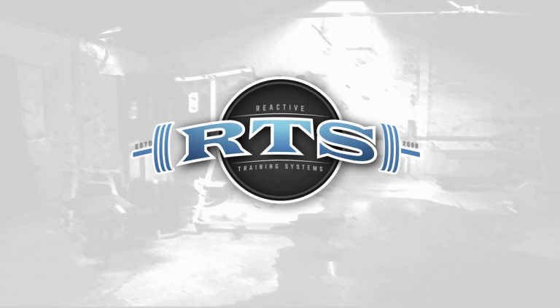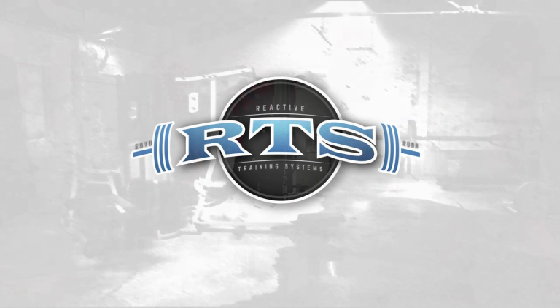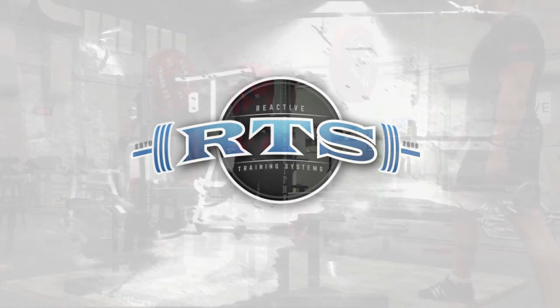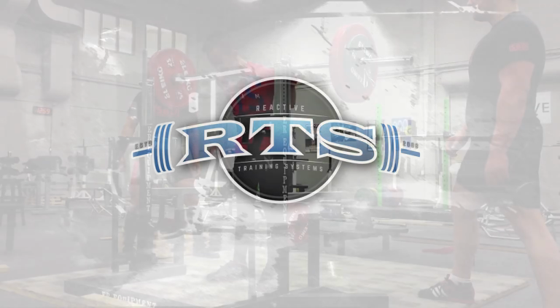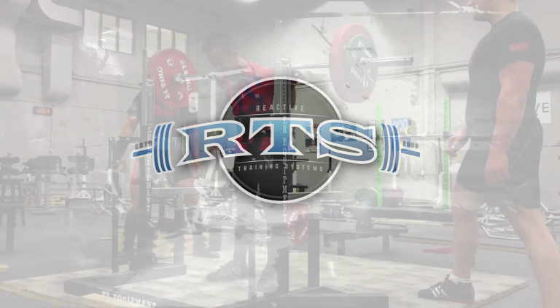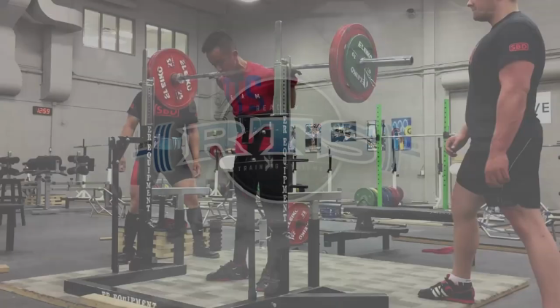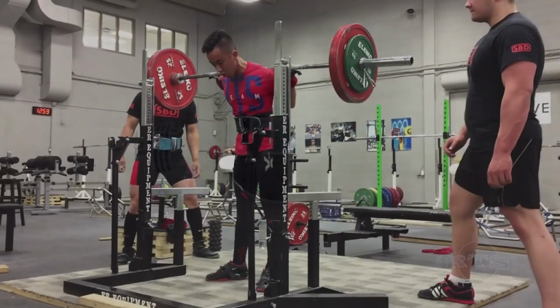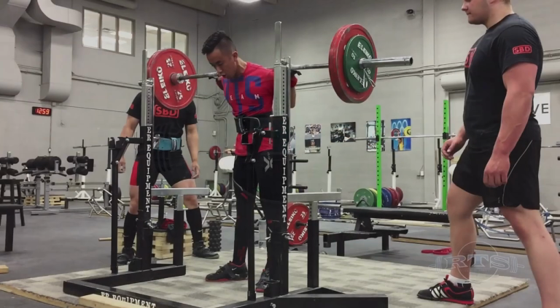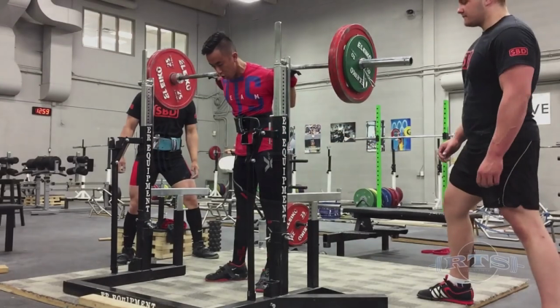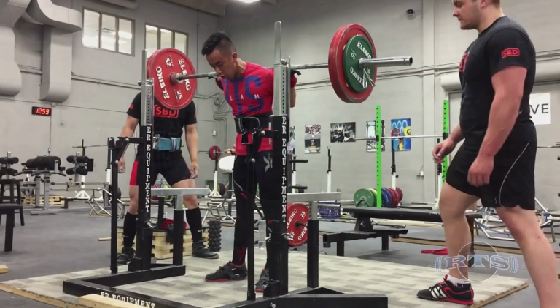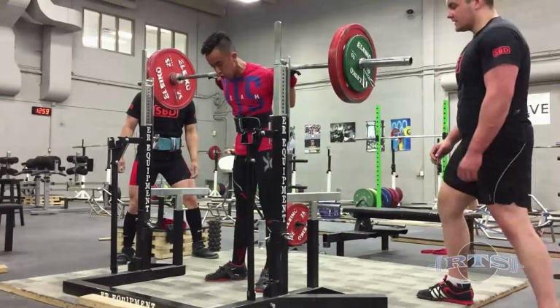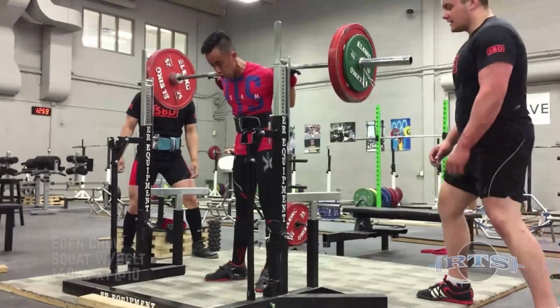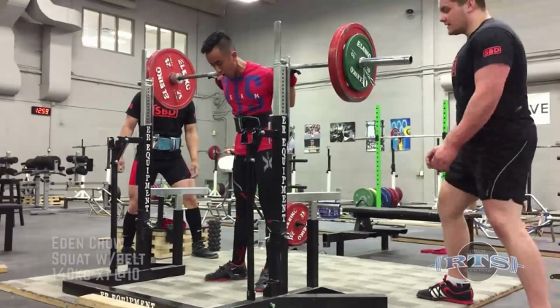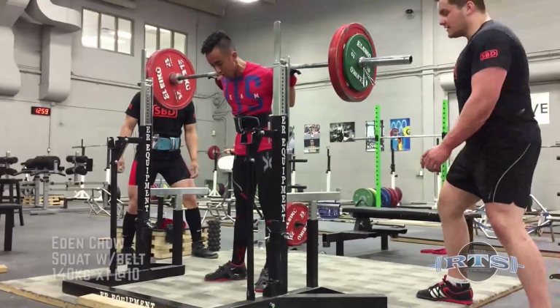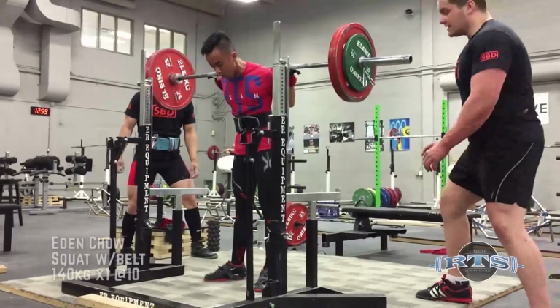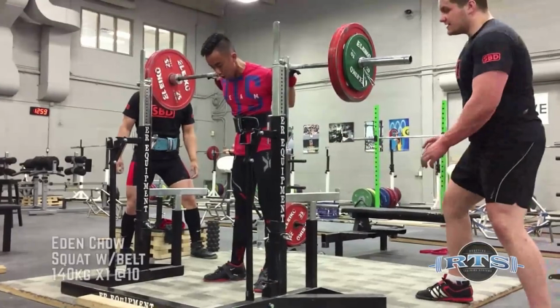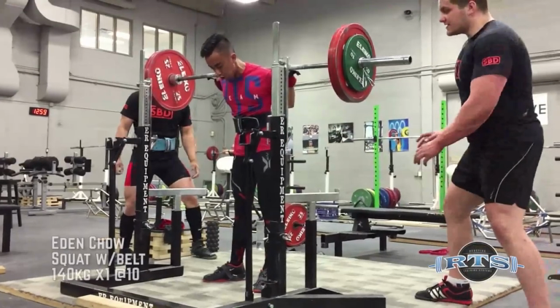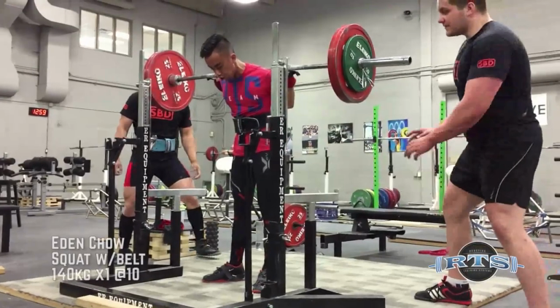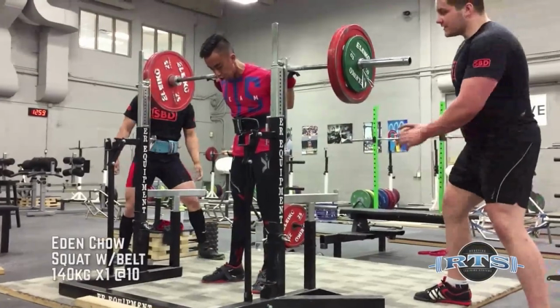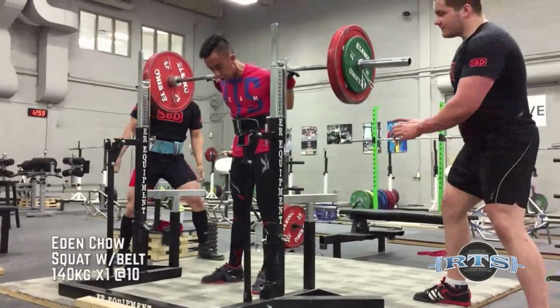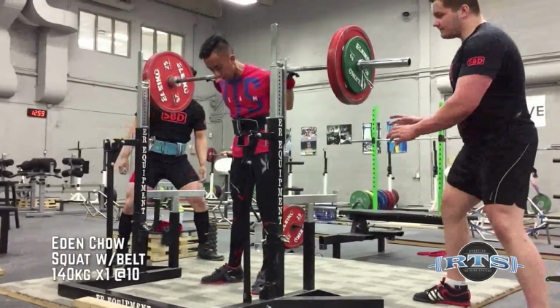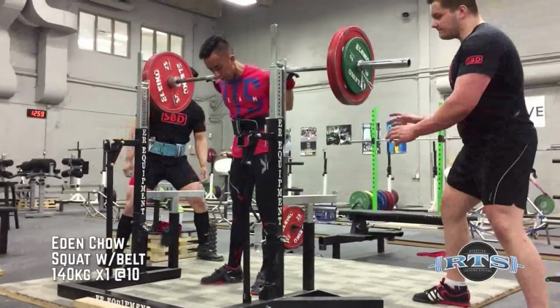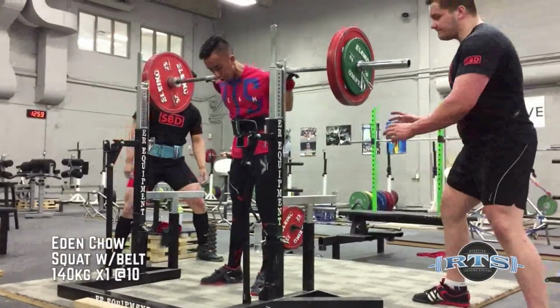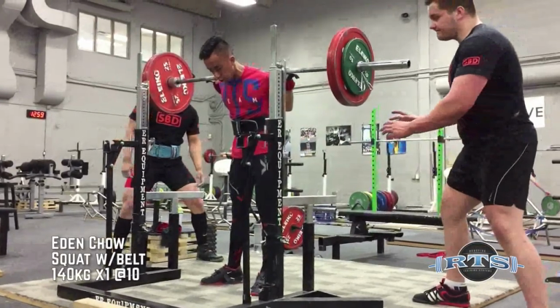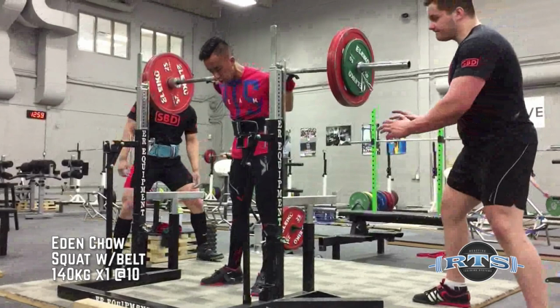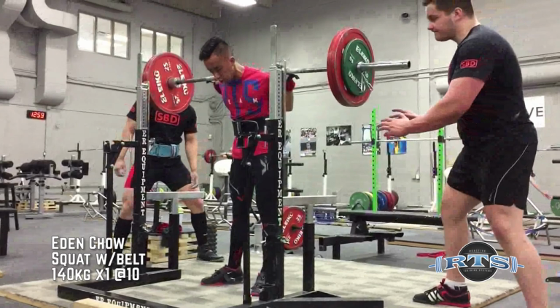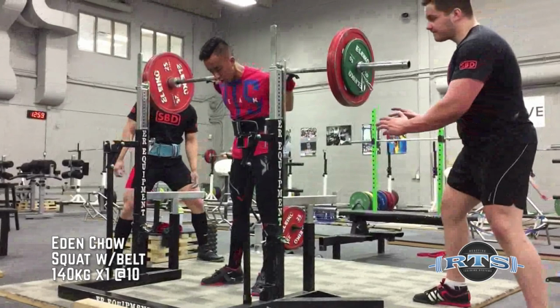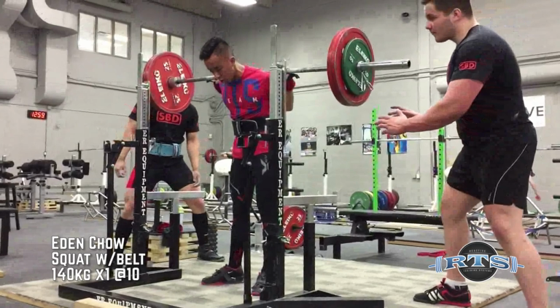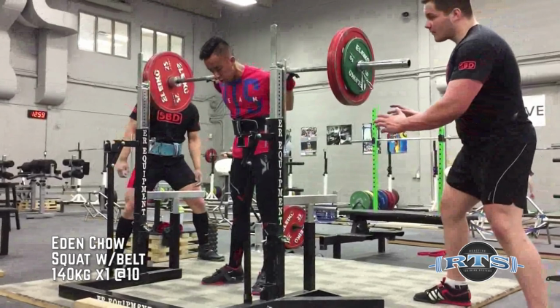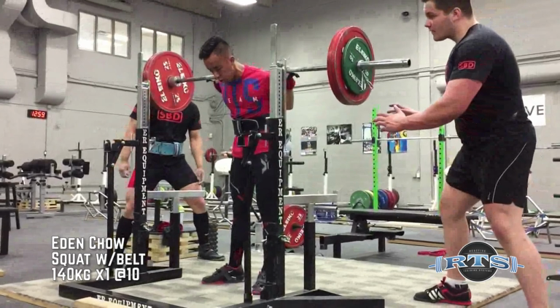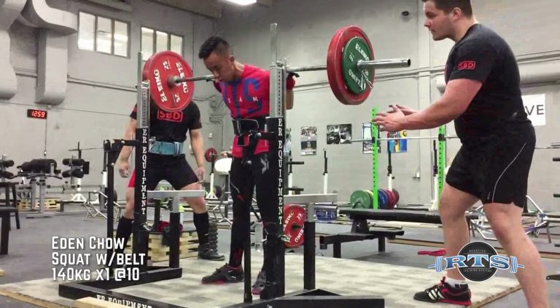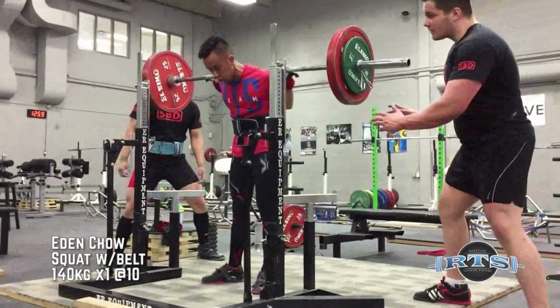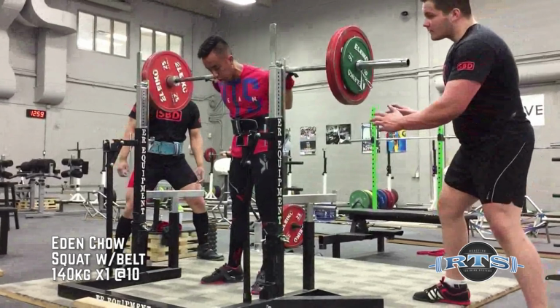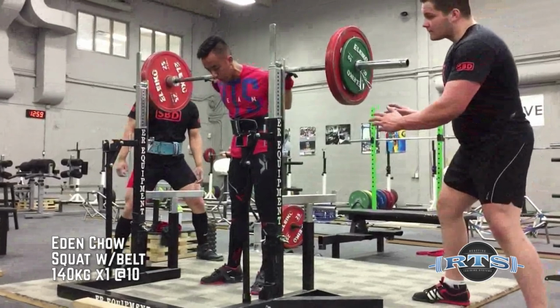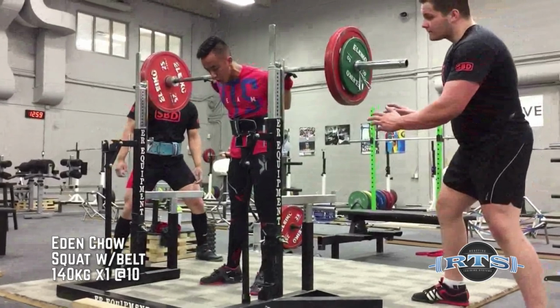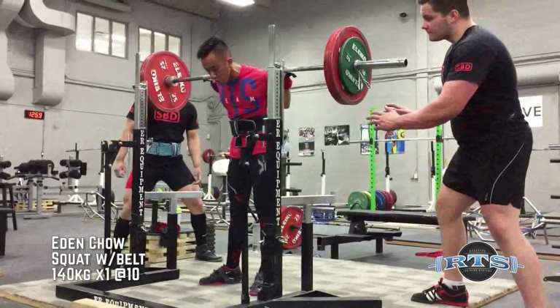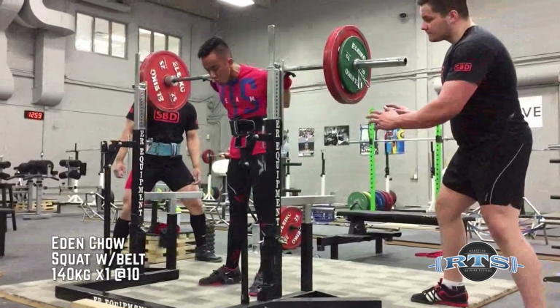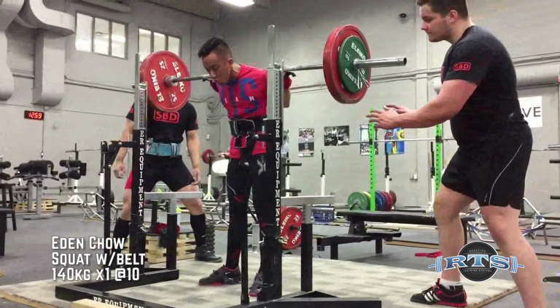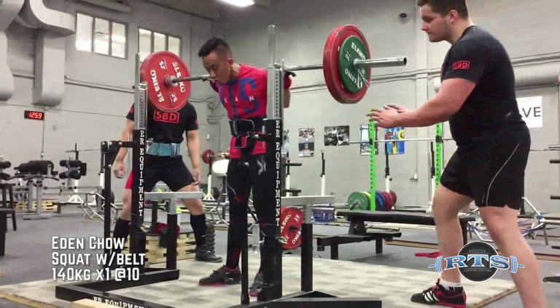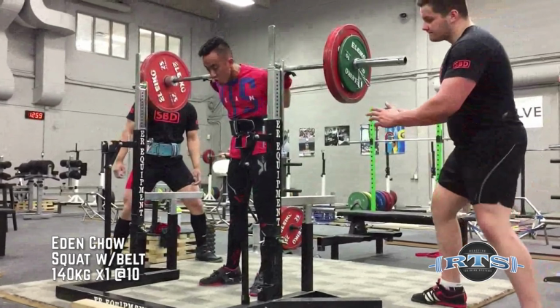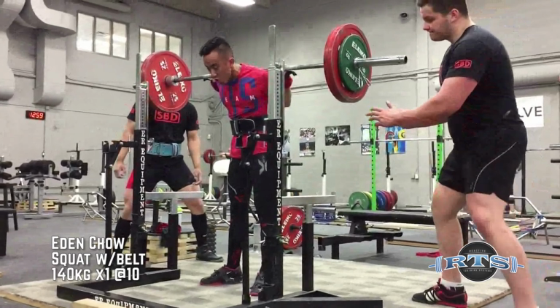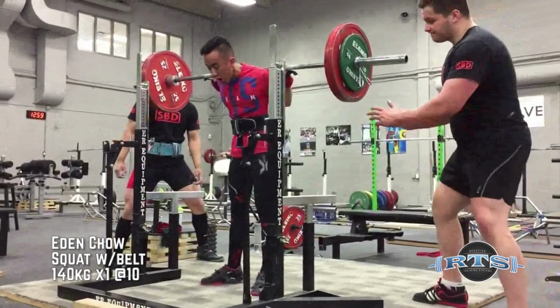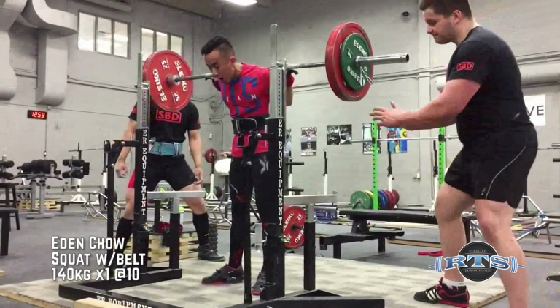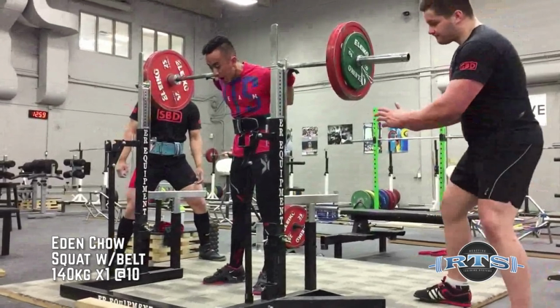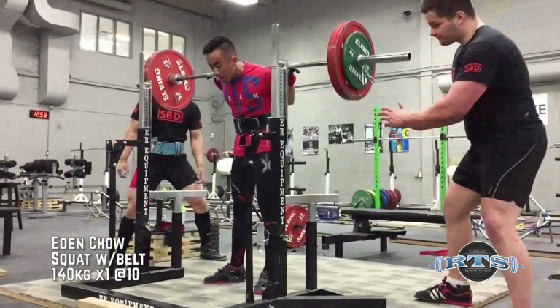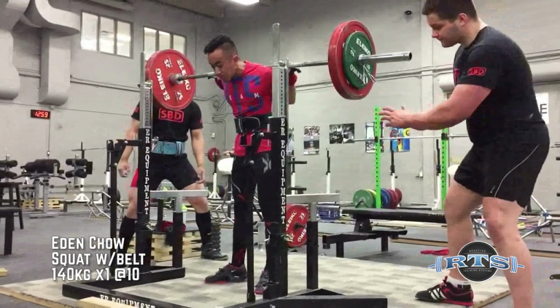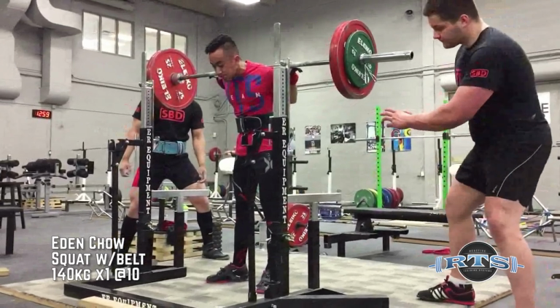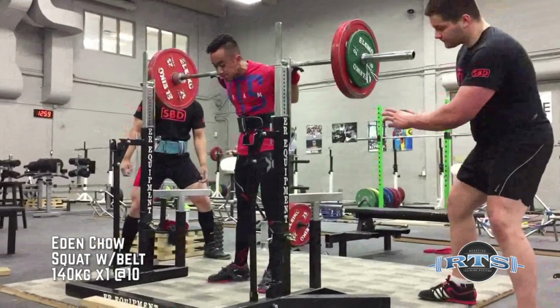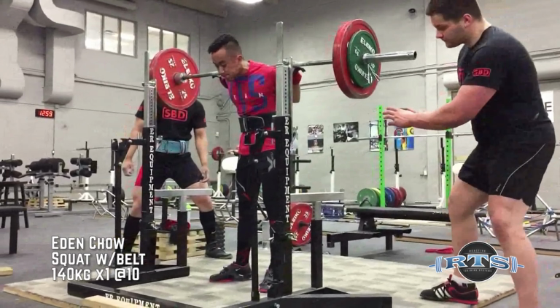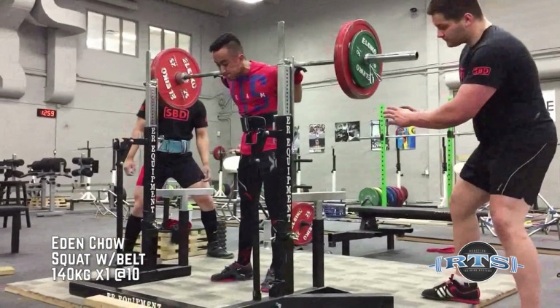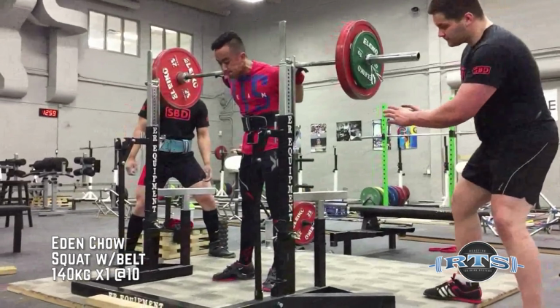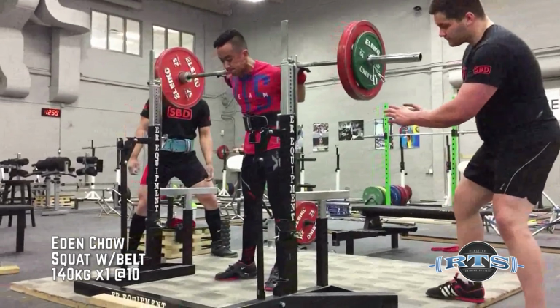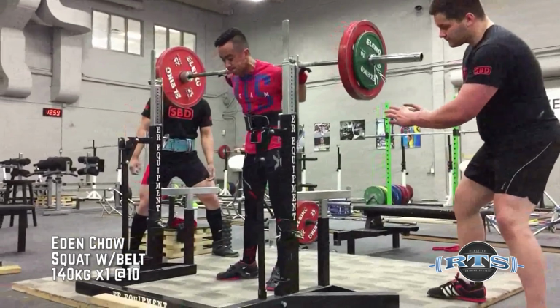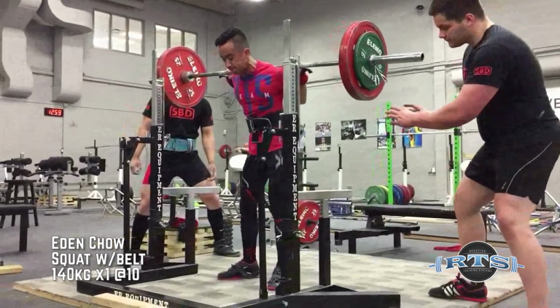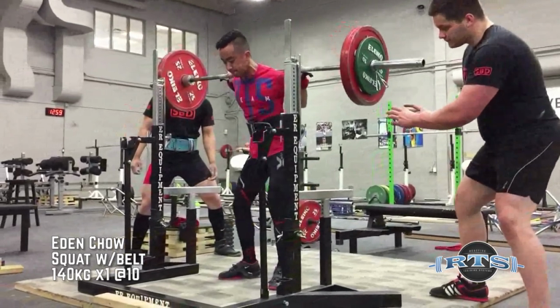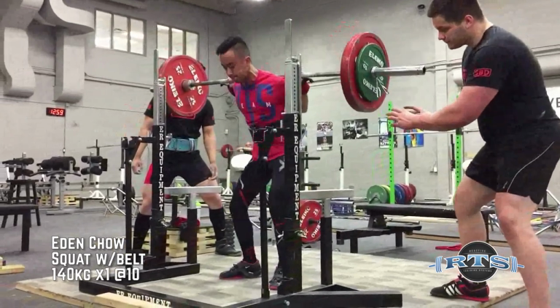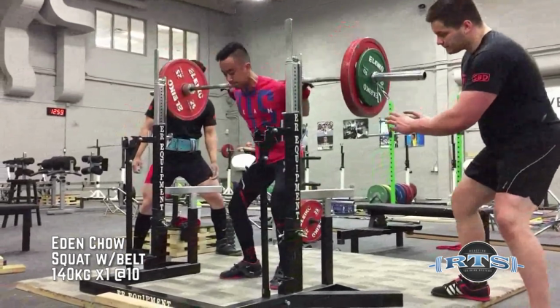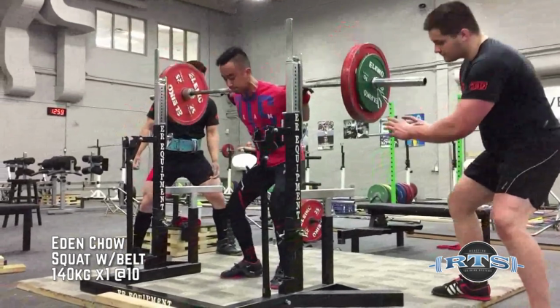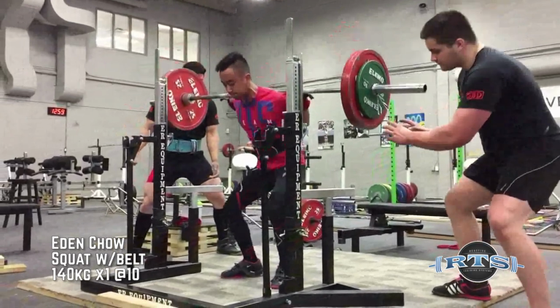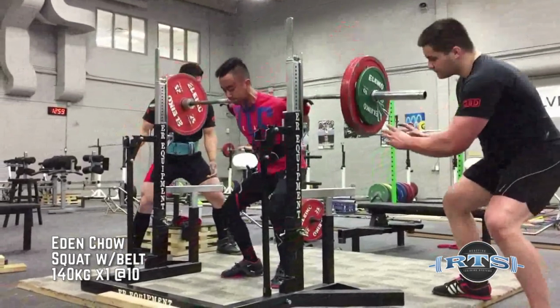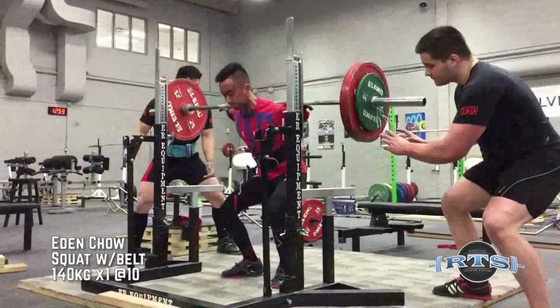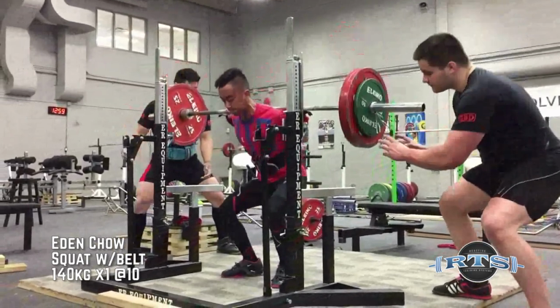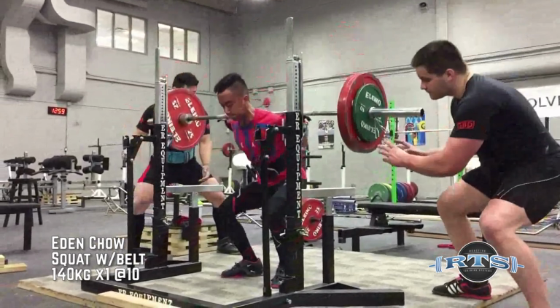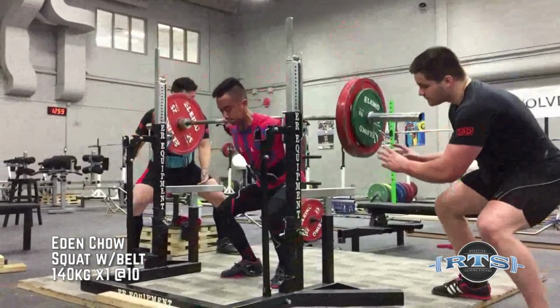Today I want to share my super secret, top secret grip training program for the deadlift.